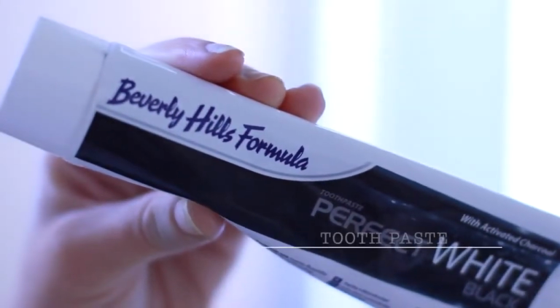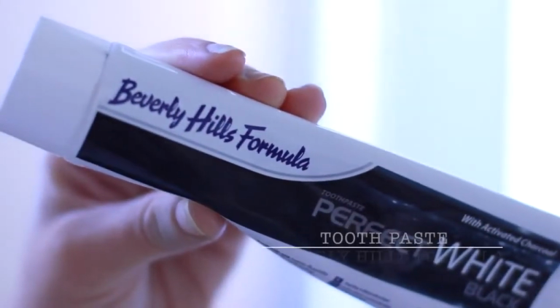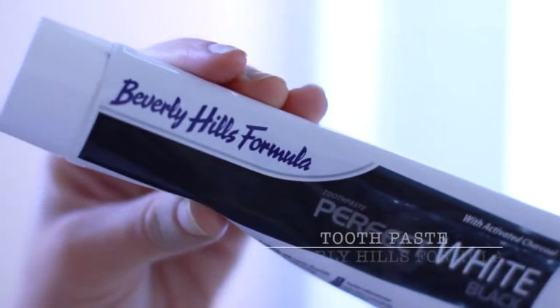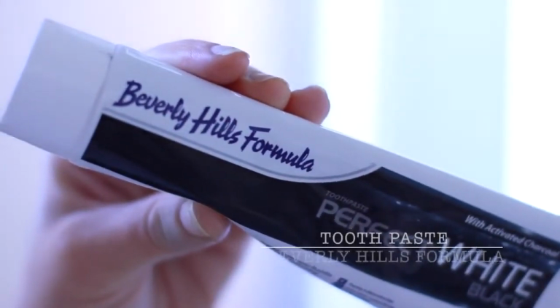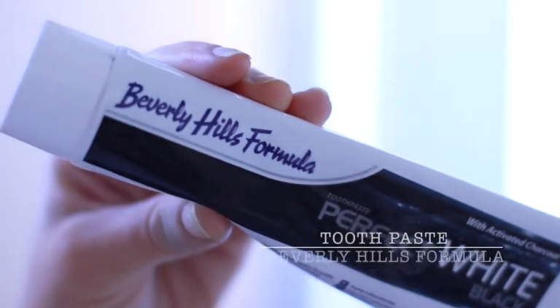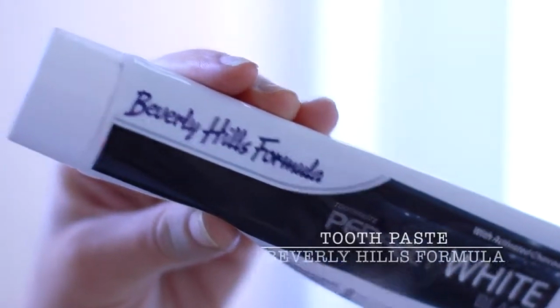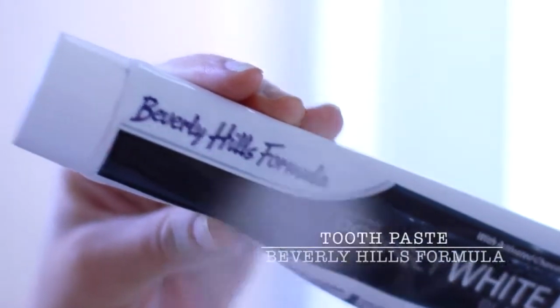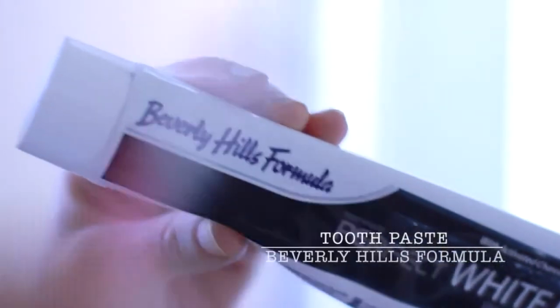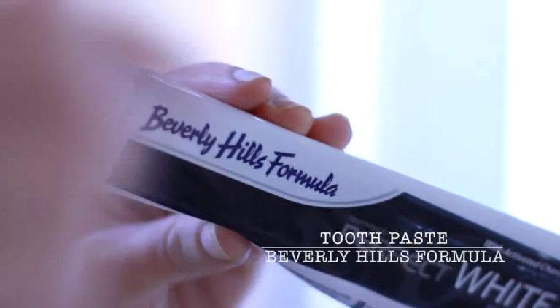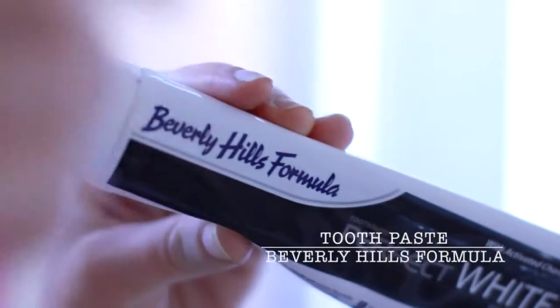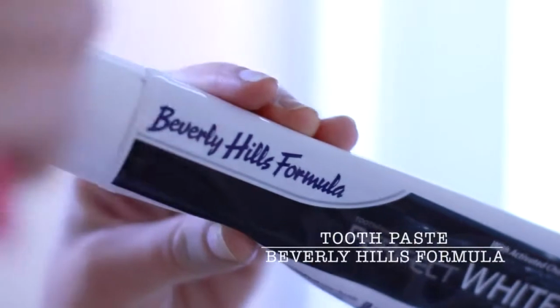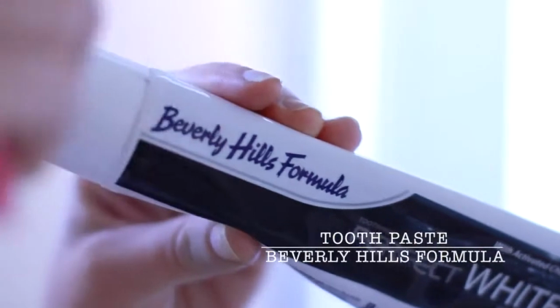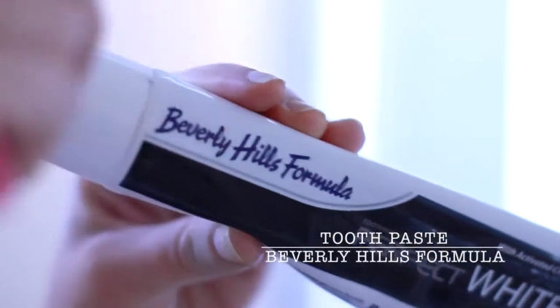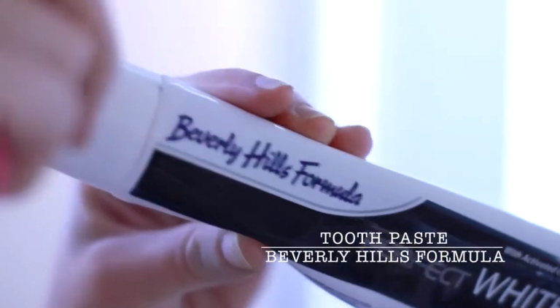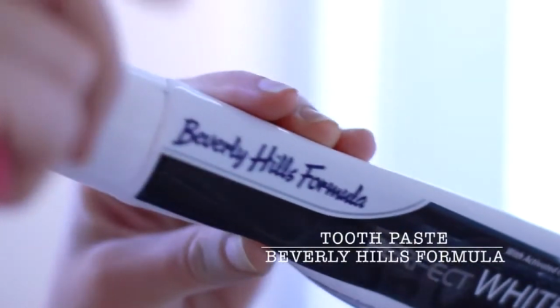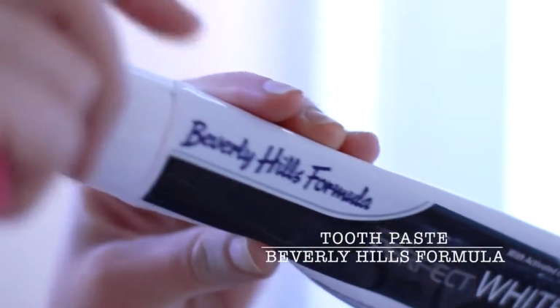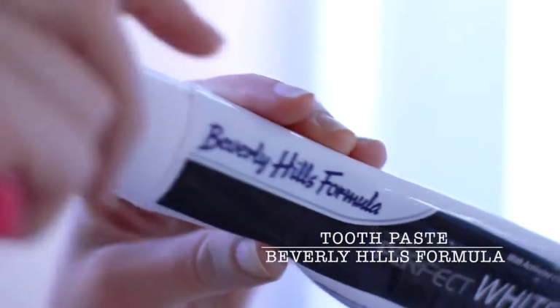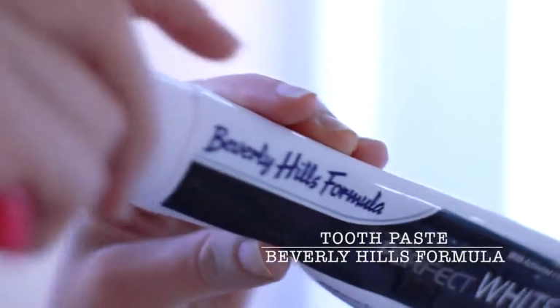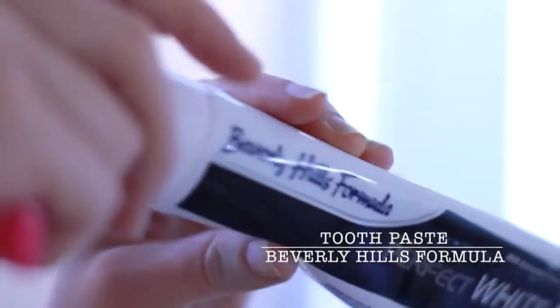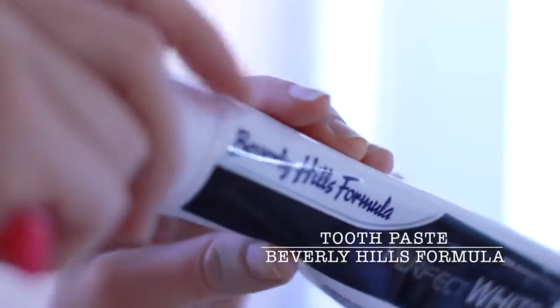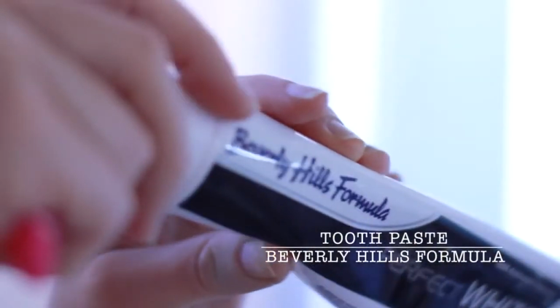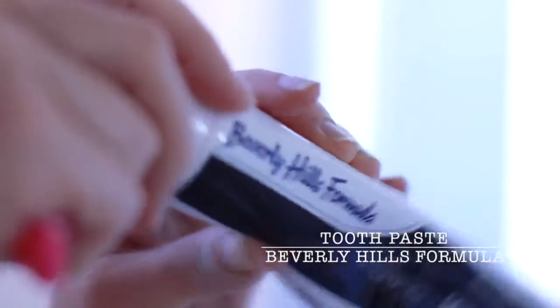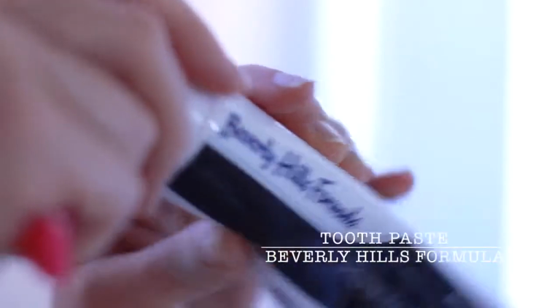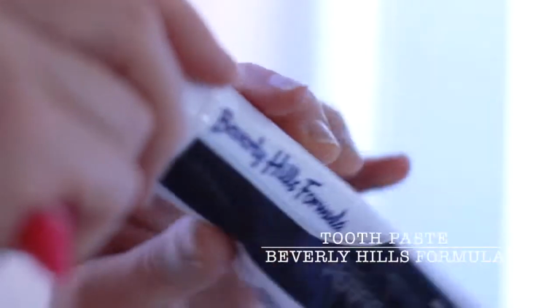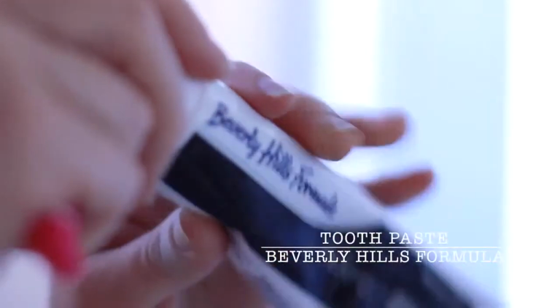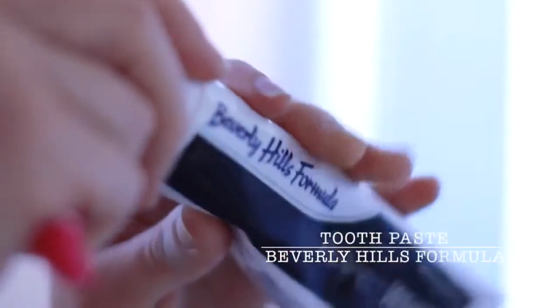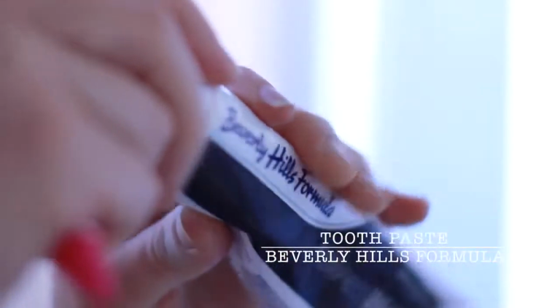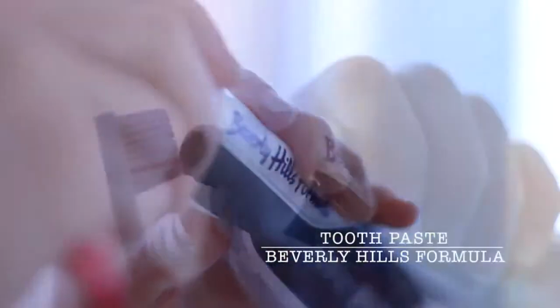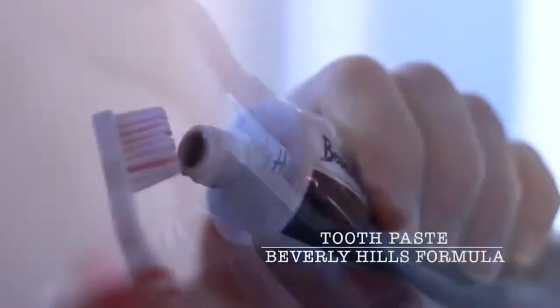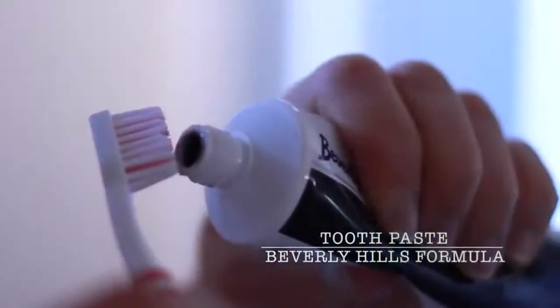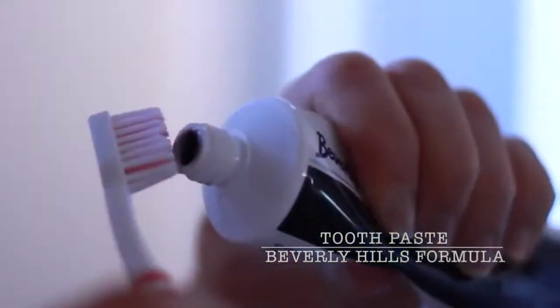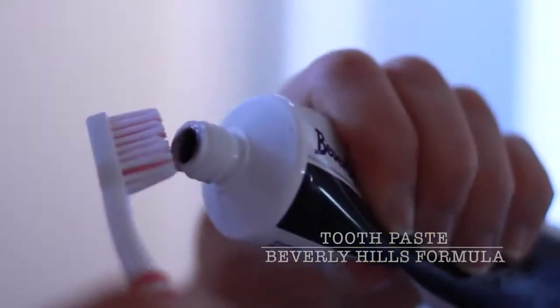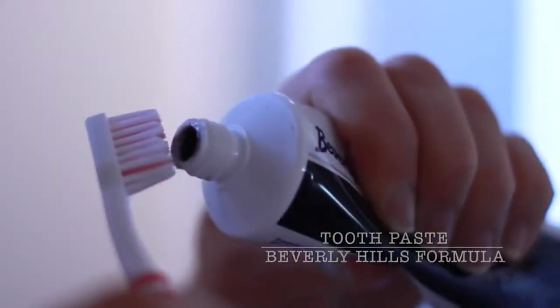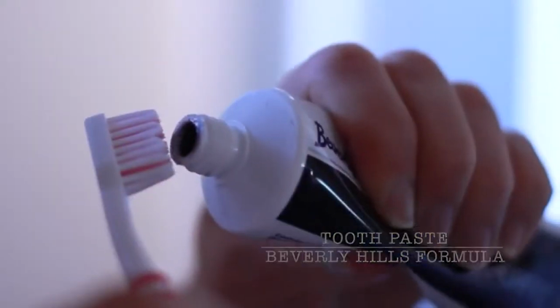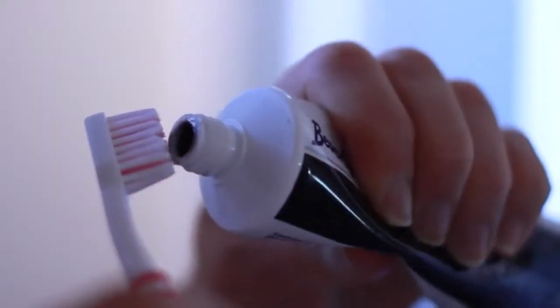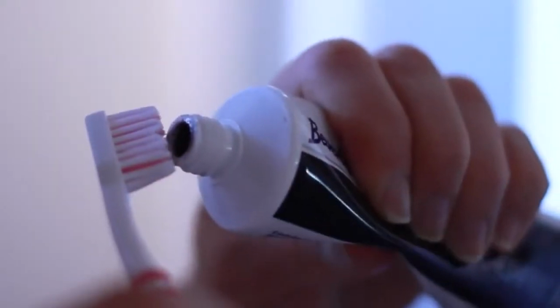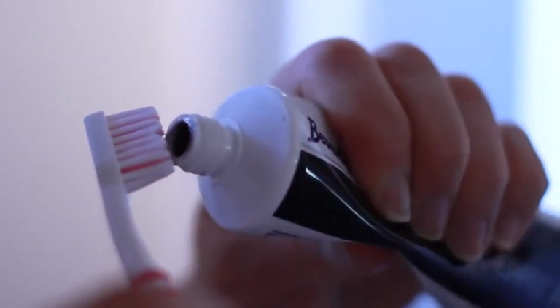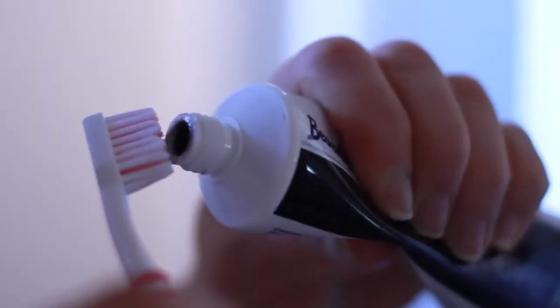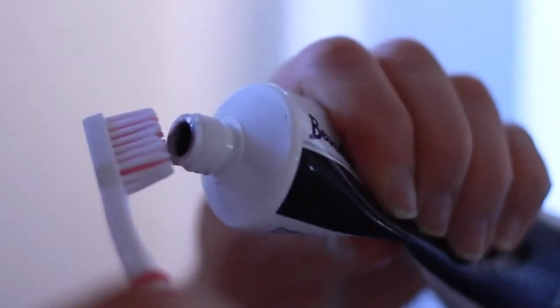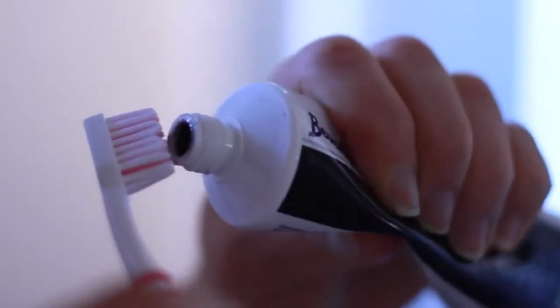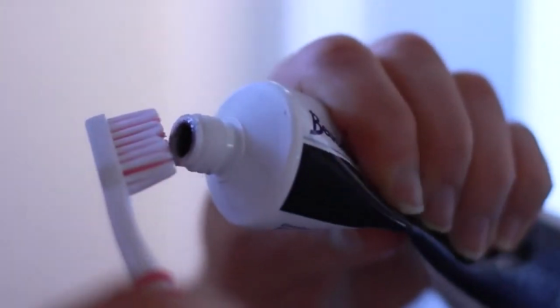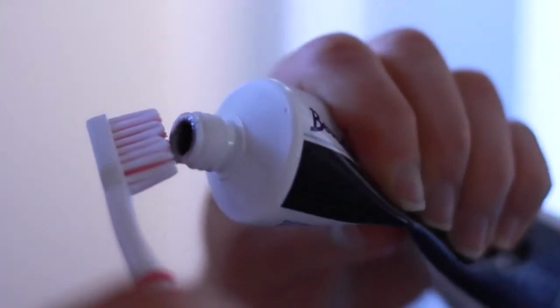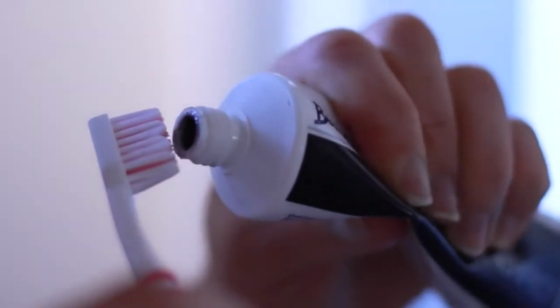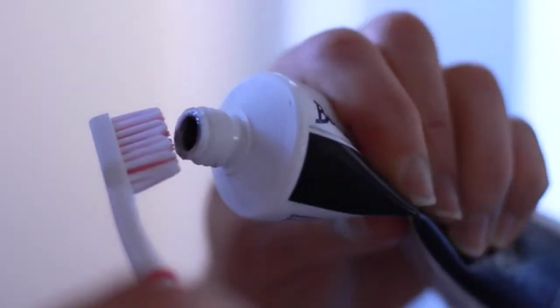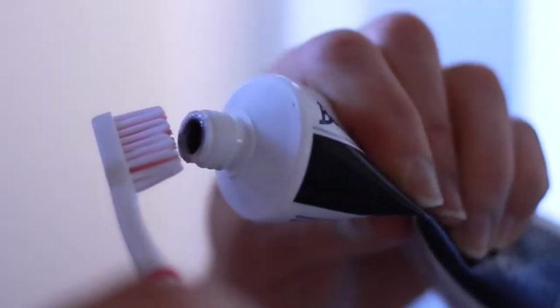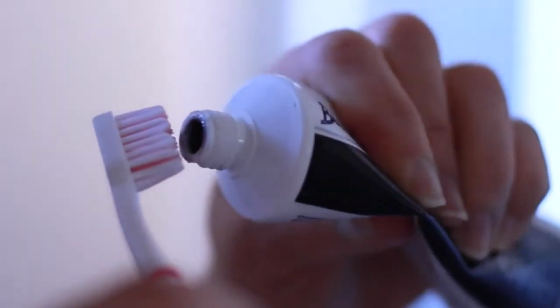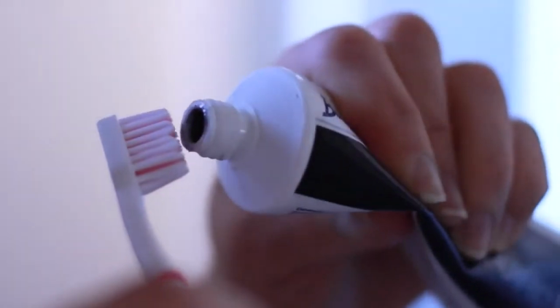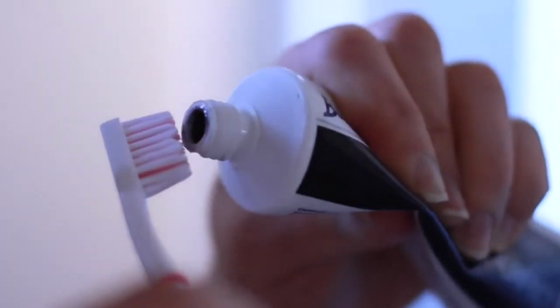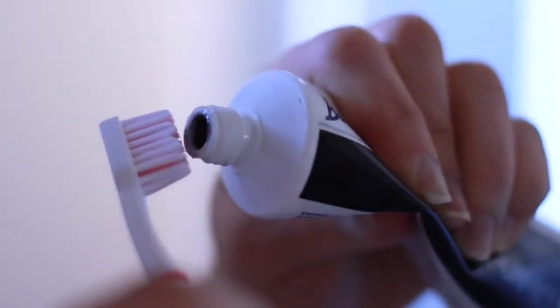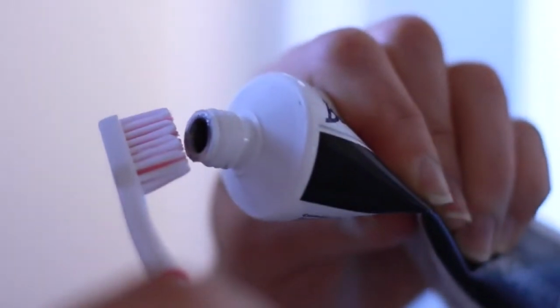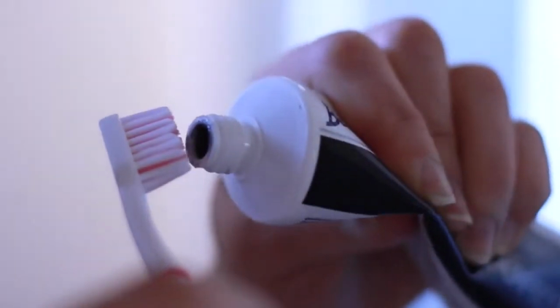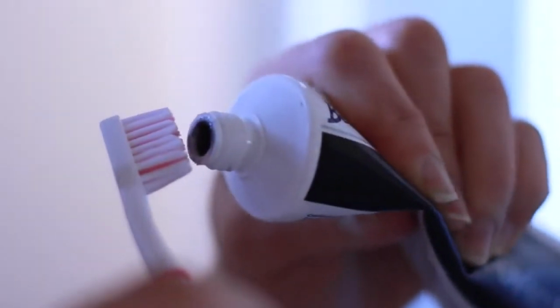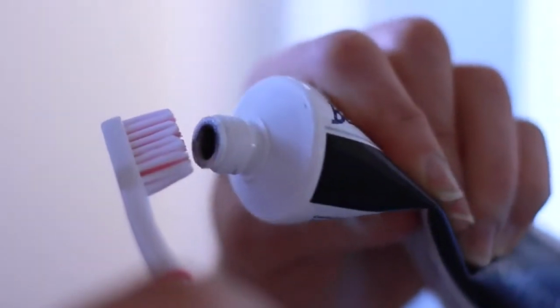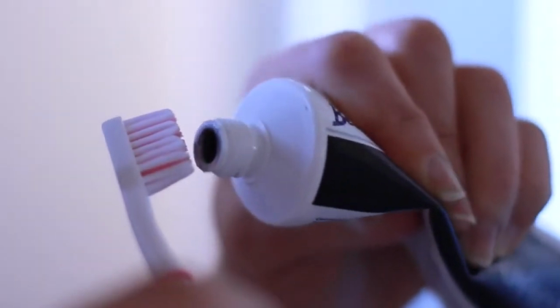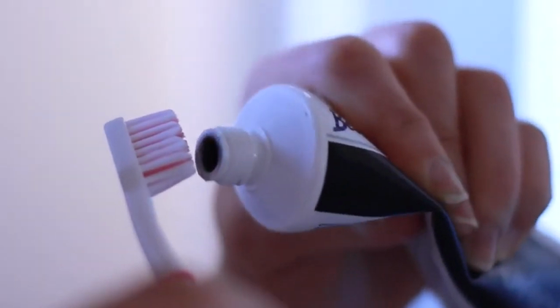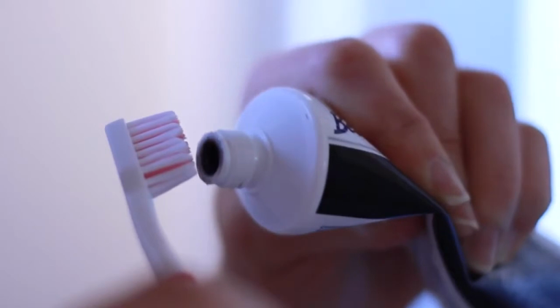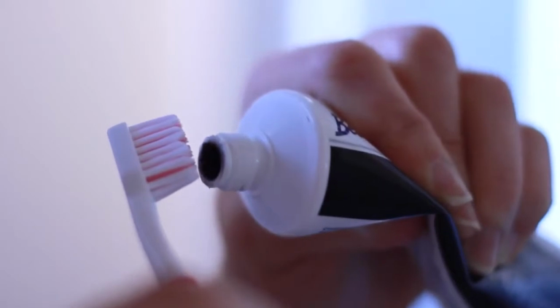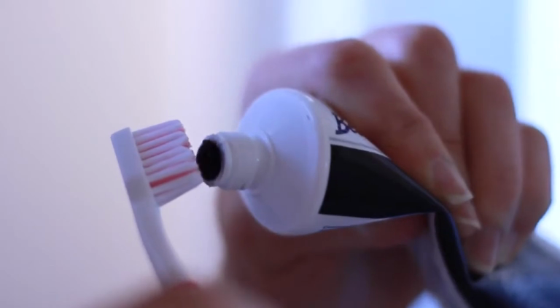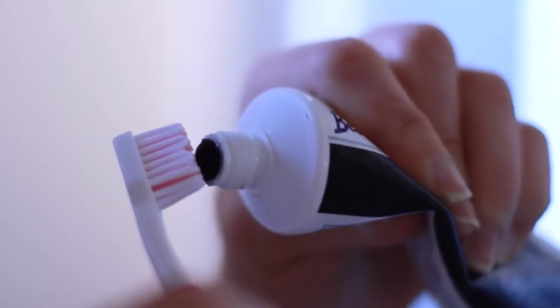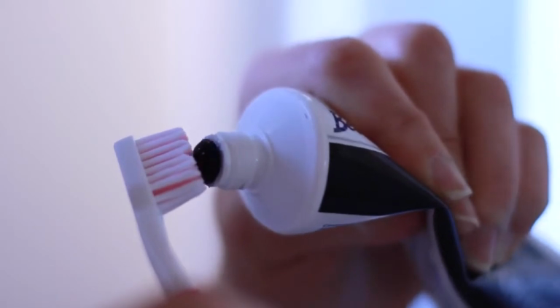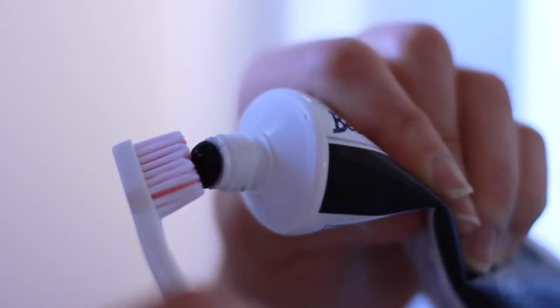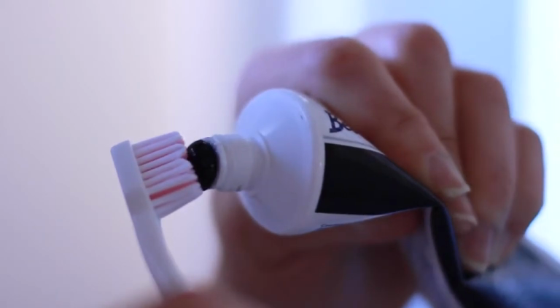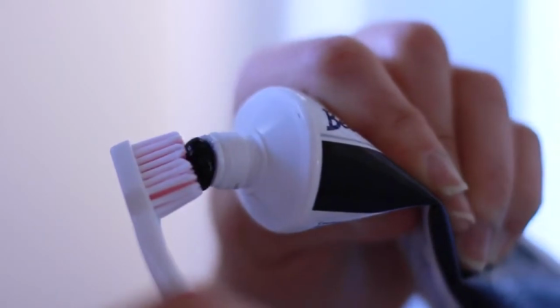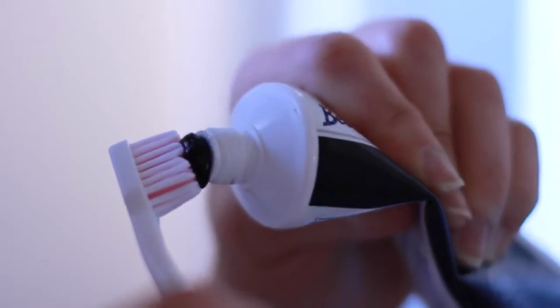Toothpaste — it's black toothpaste. I know it's really weird but my teeth feel super clean after I use it, so I have to share it with you.